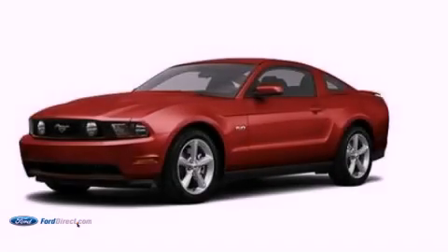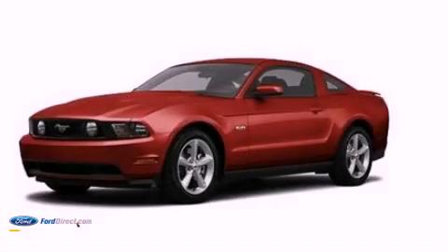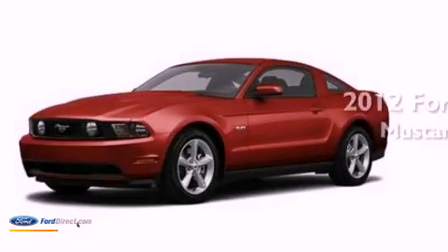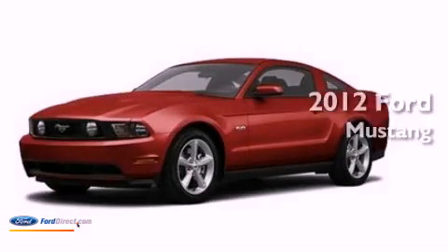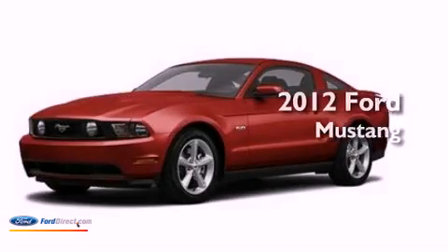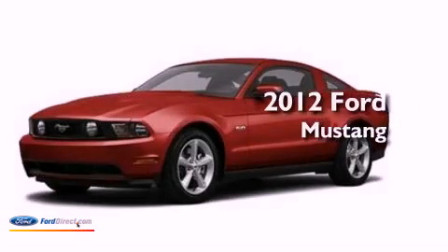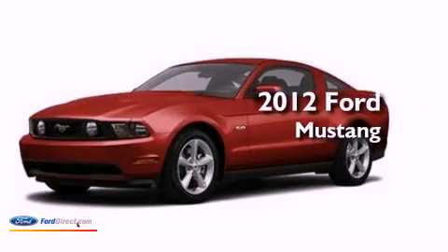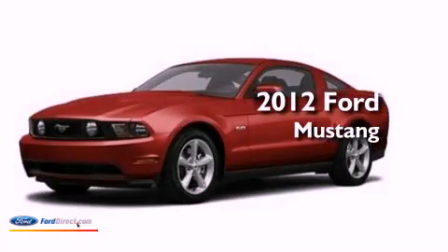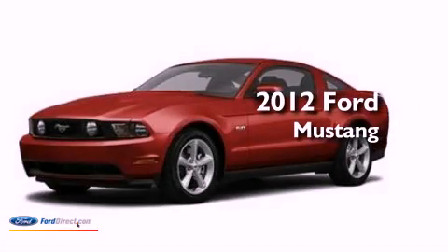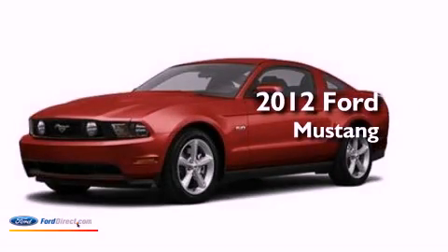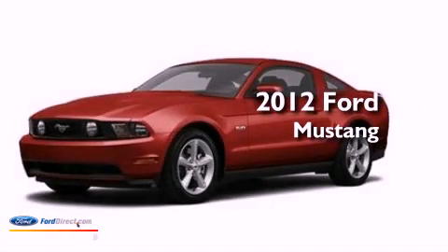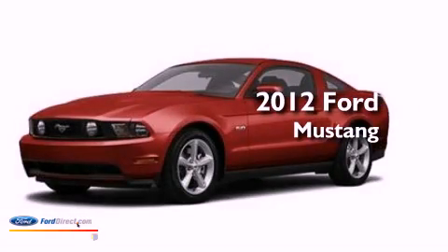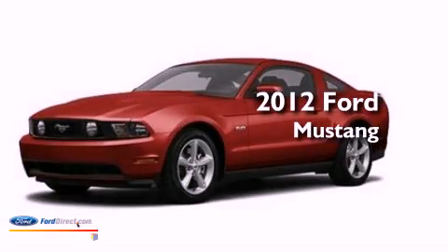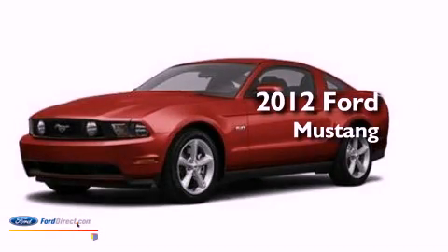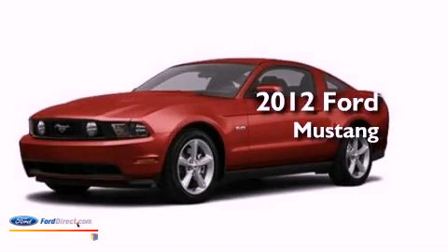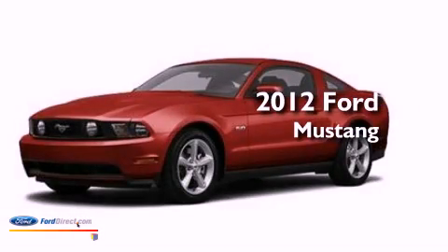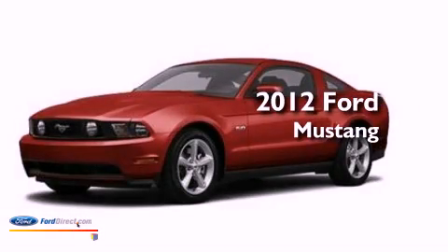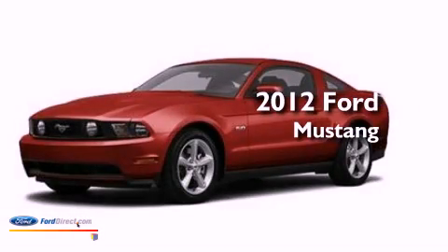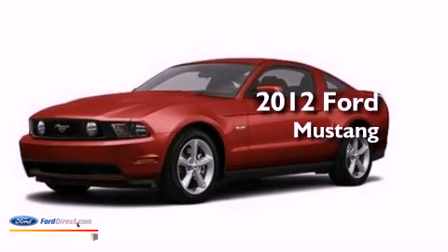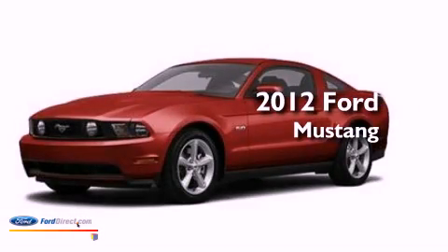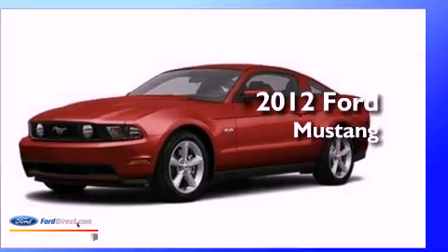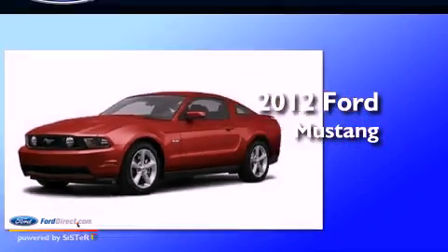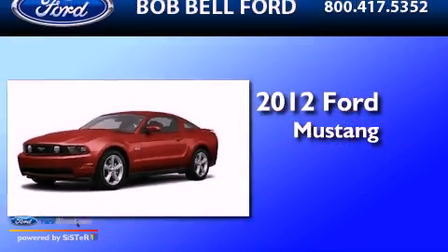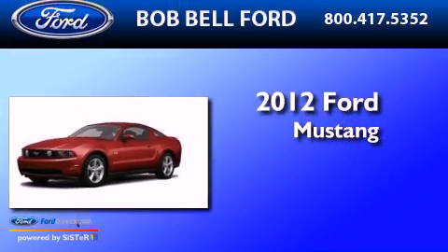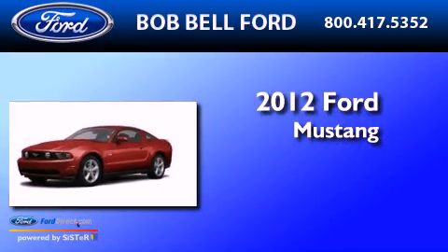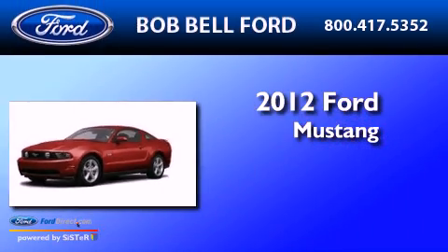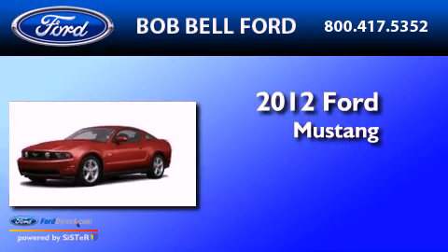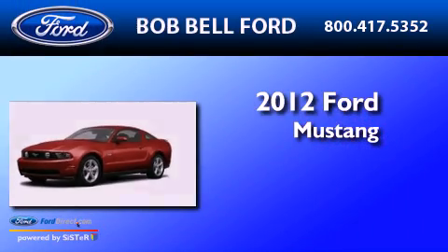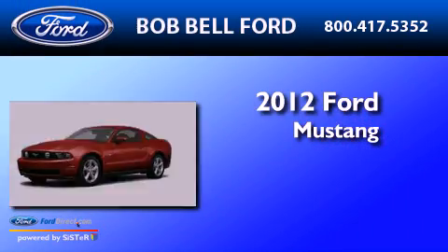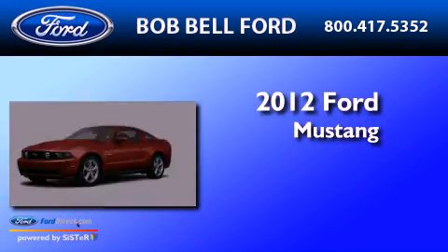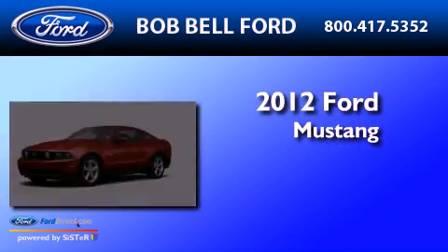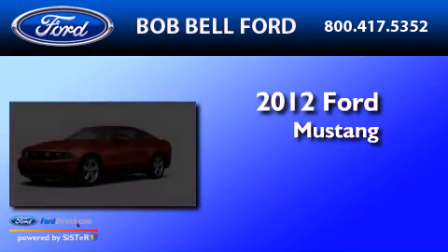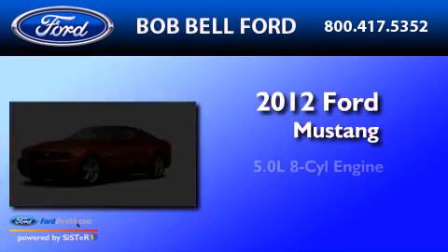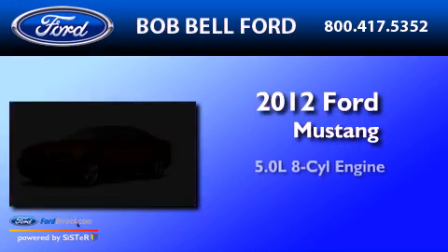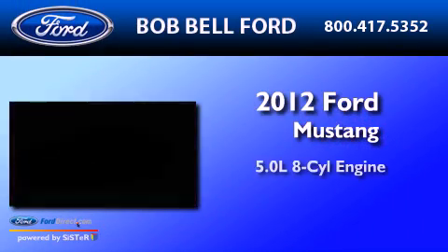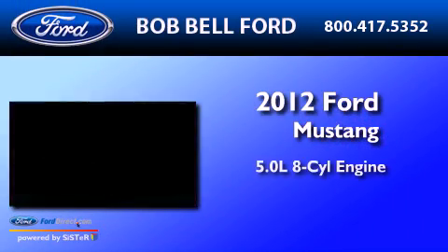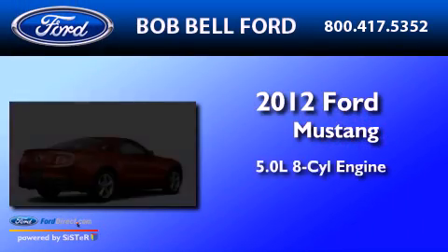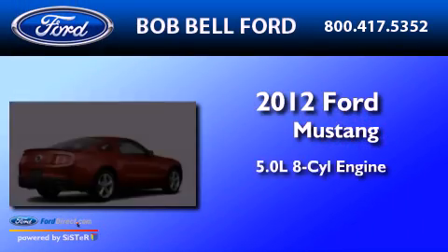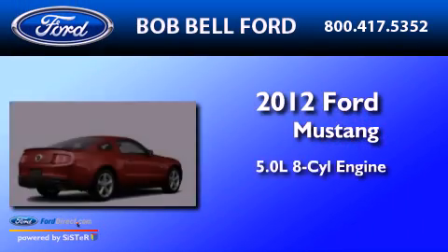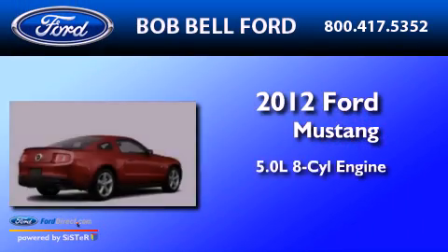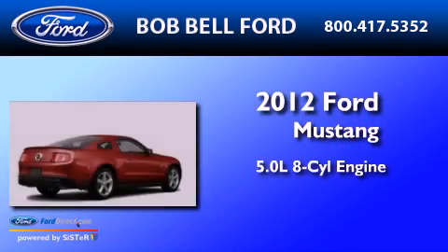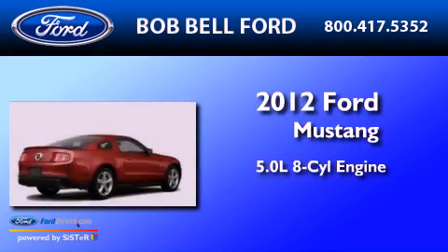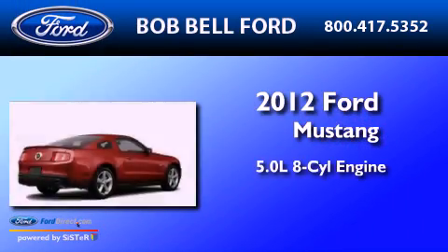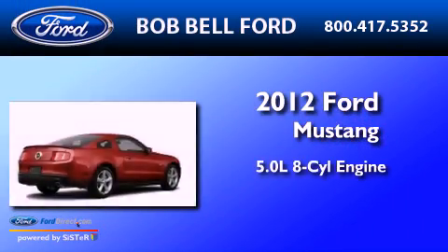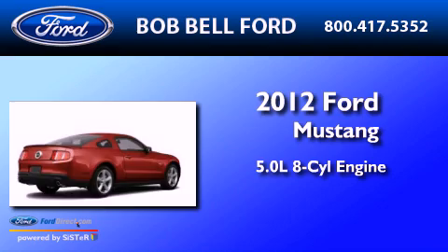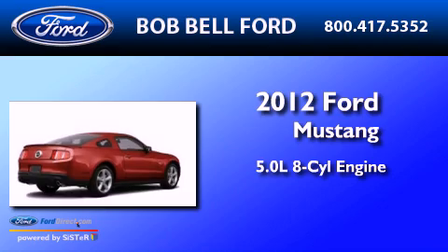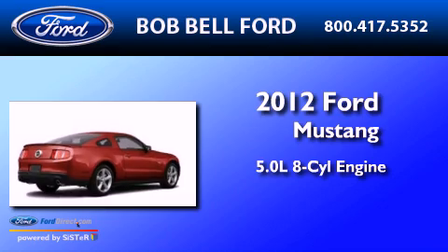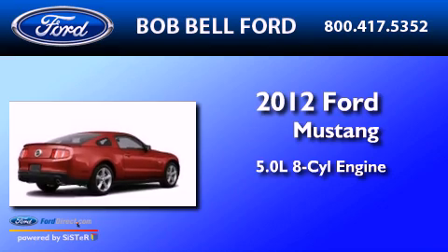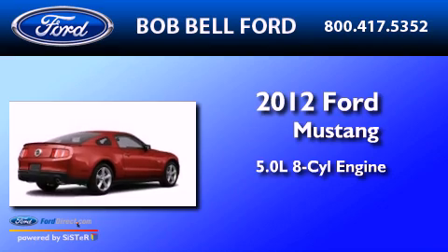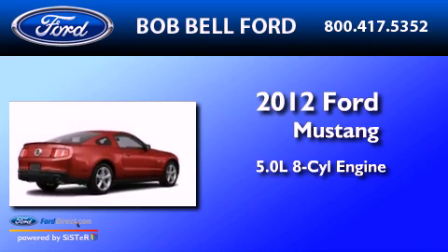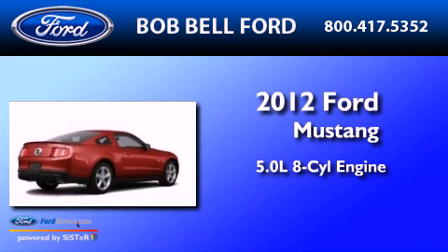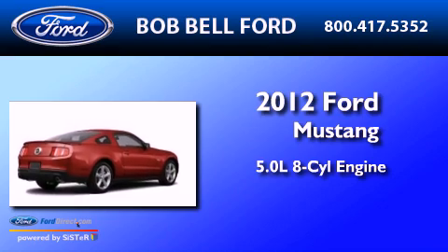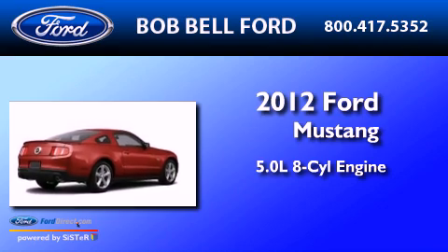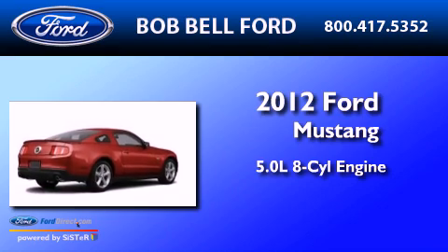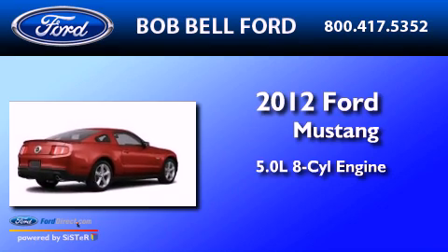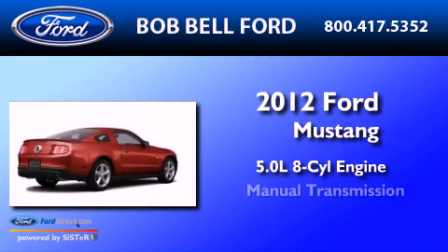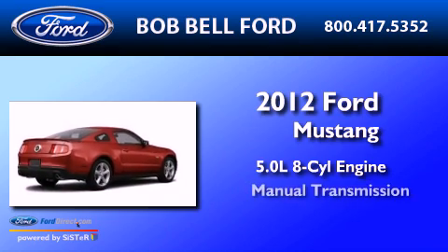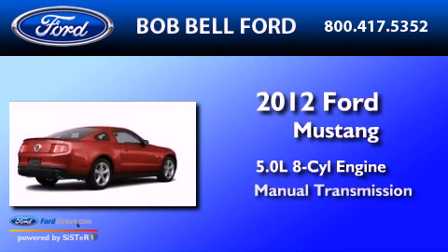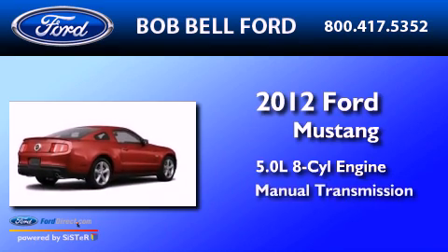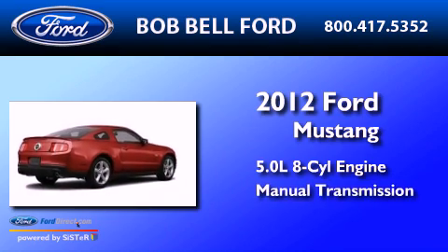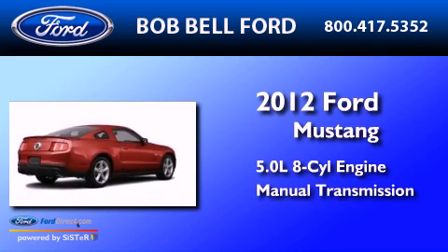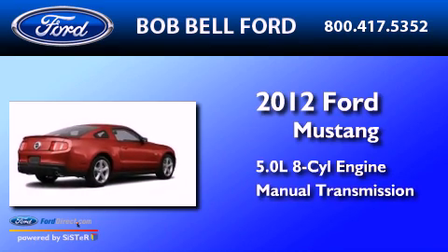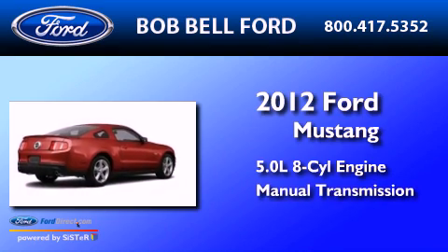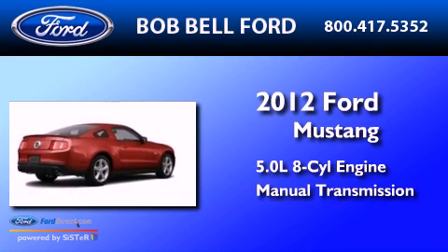This is a 2012 Ford Mustang. It has a 5.0-liter eight-cylinder engine and a manual transmission.